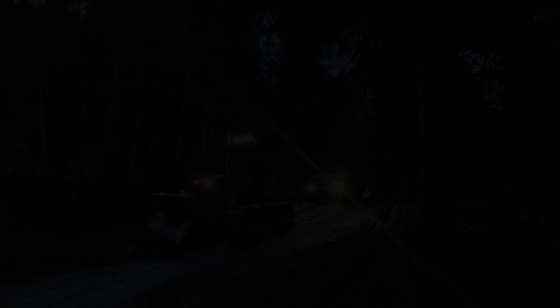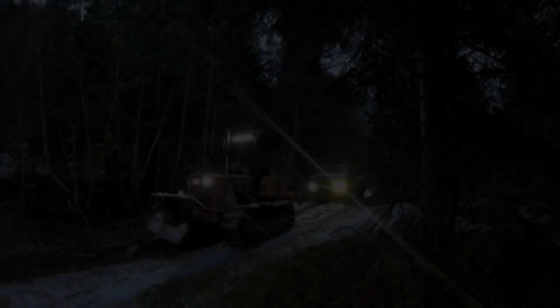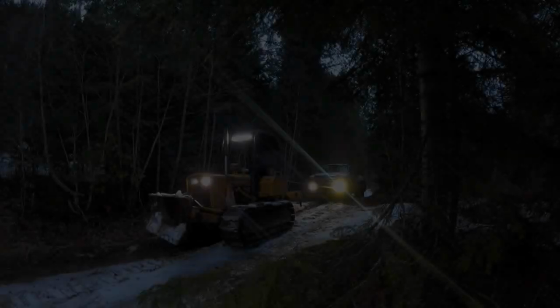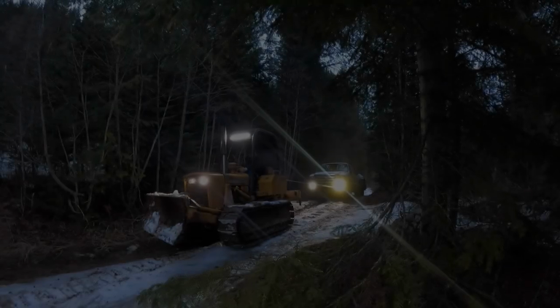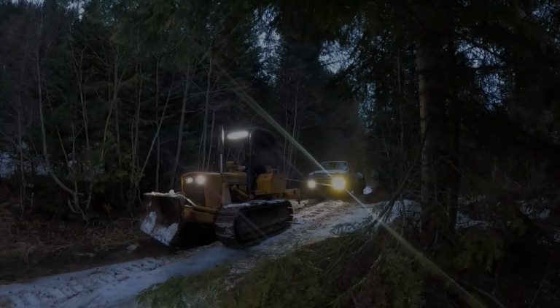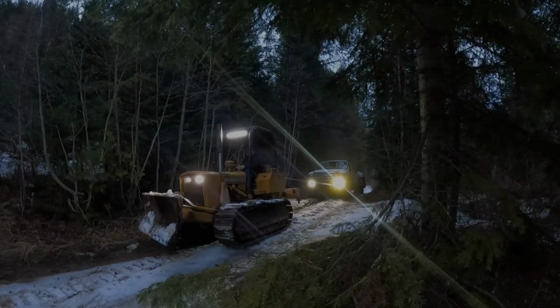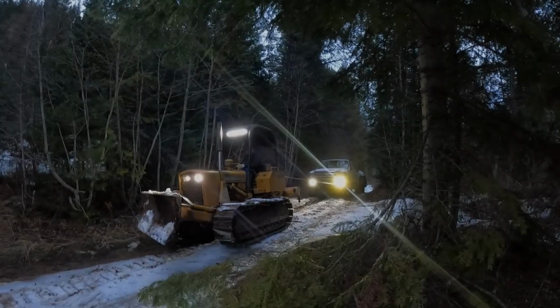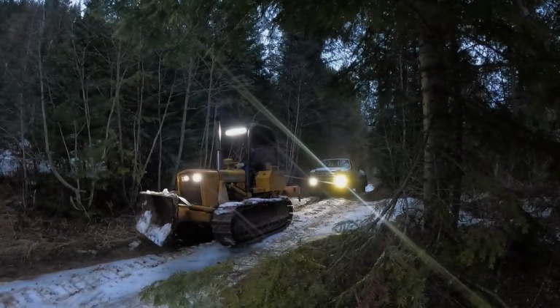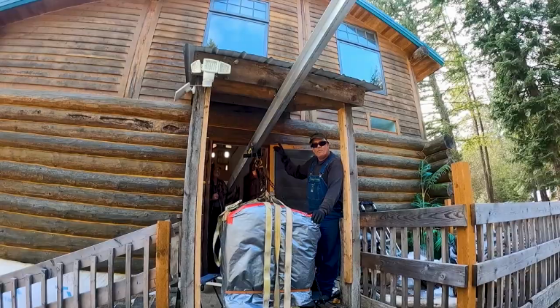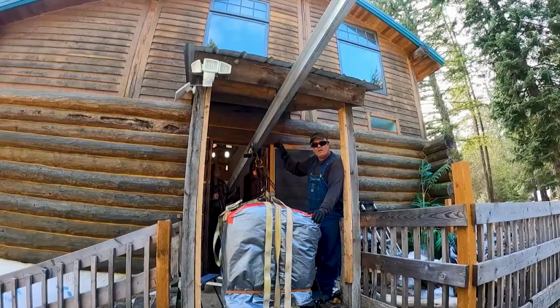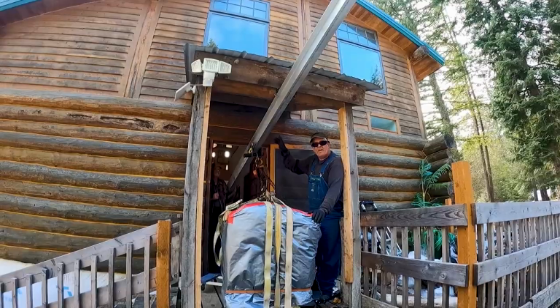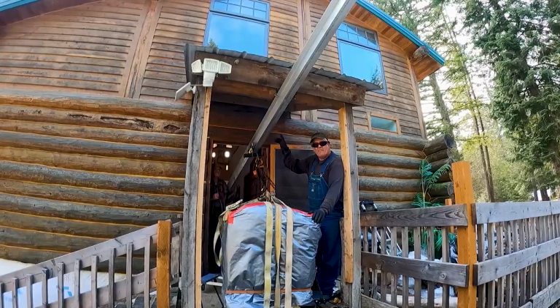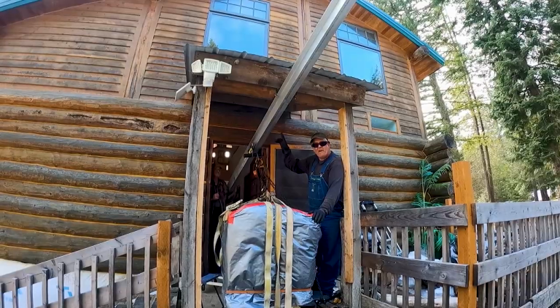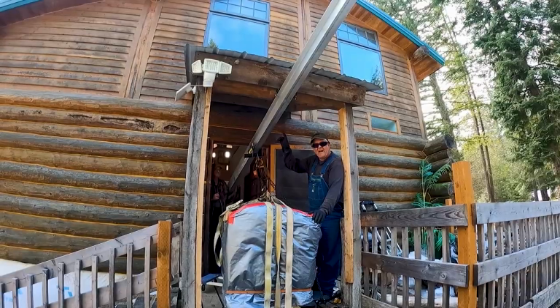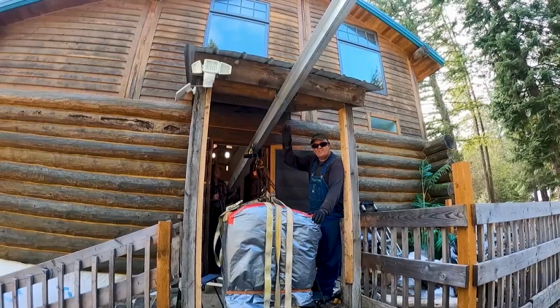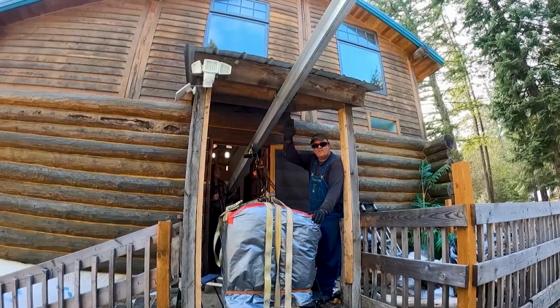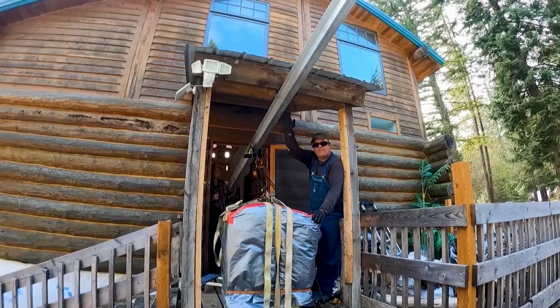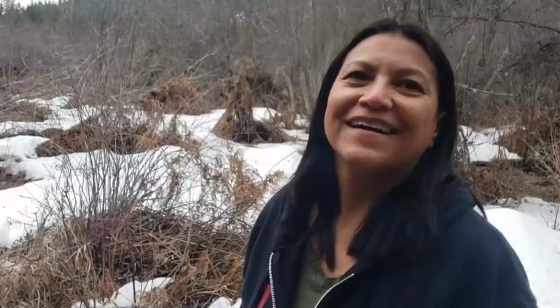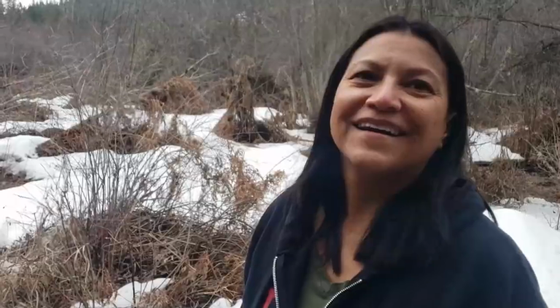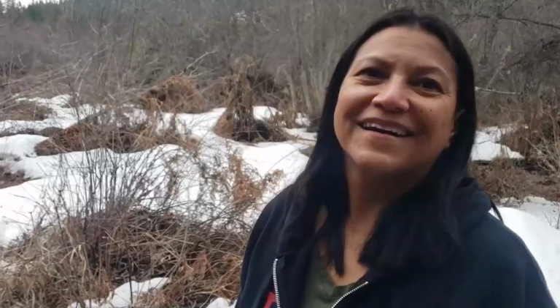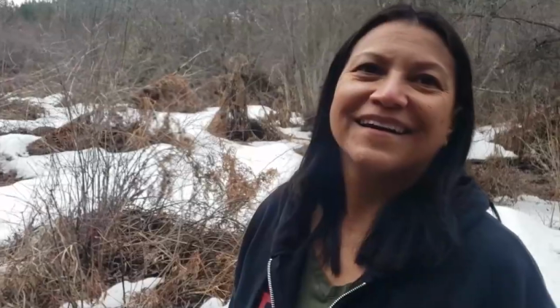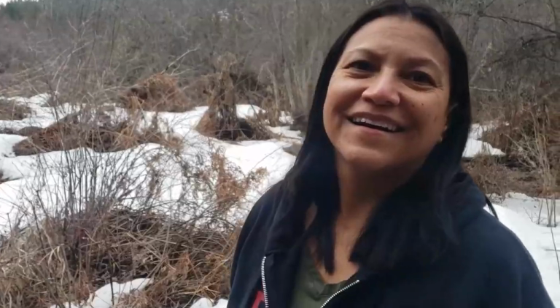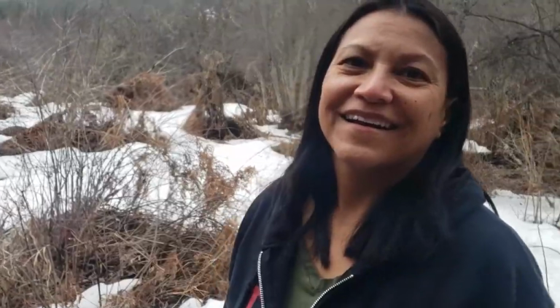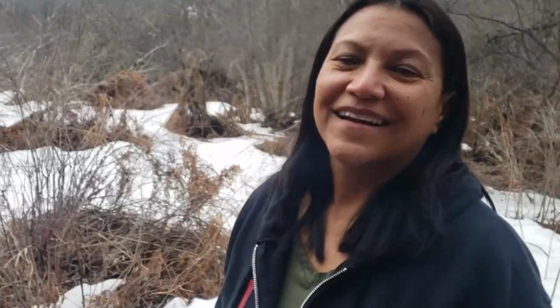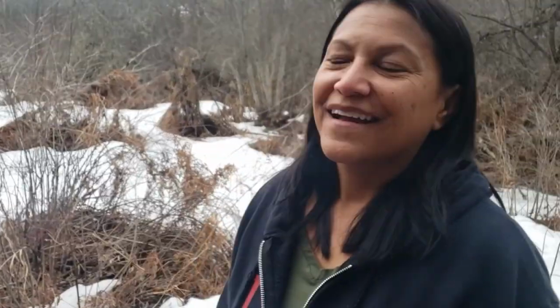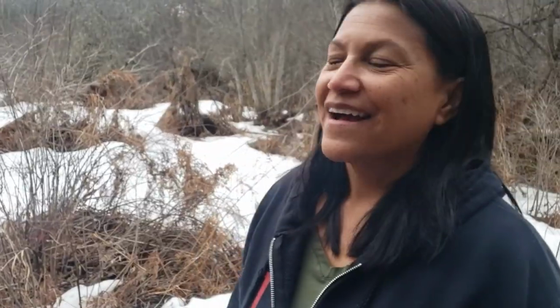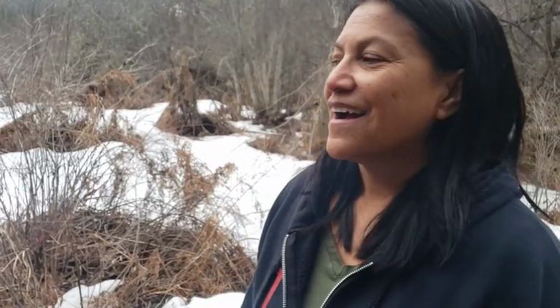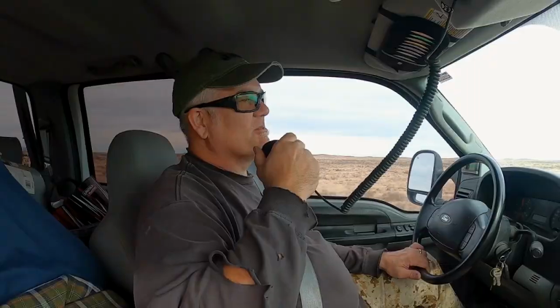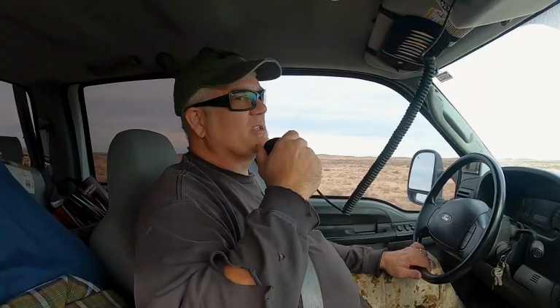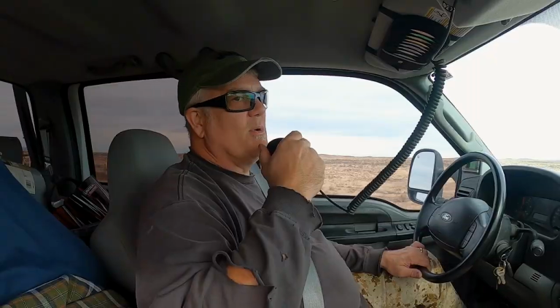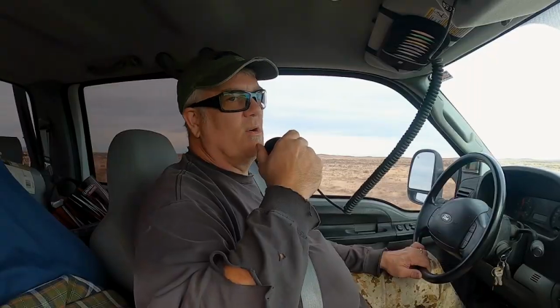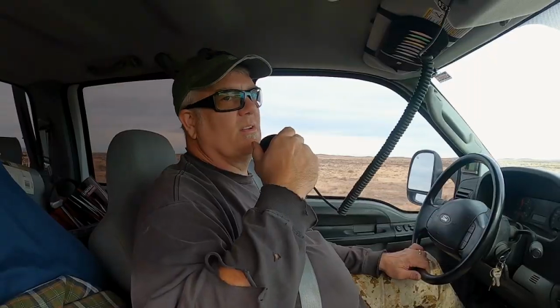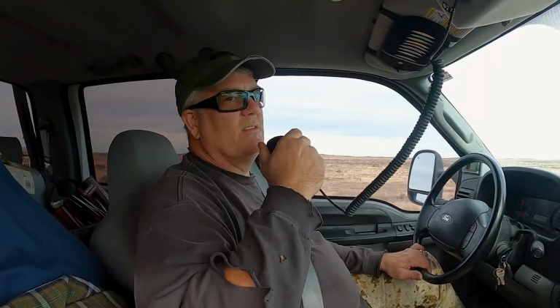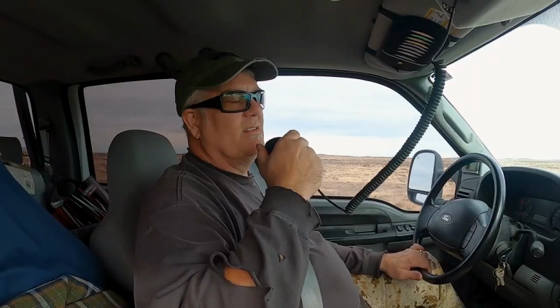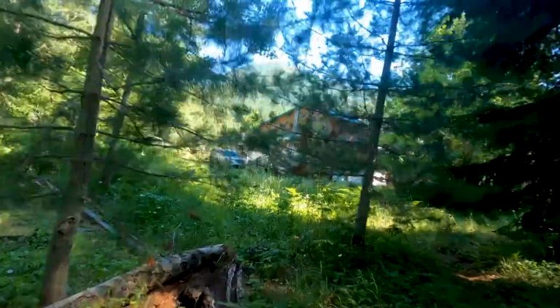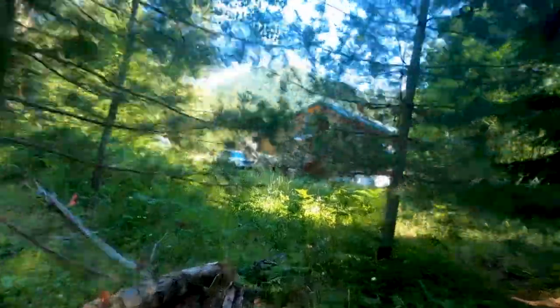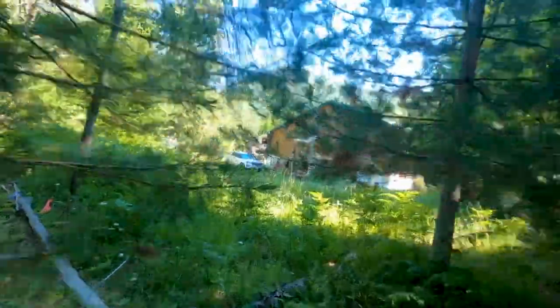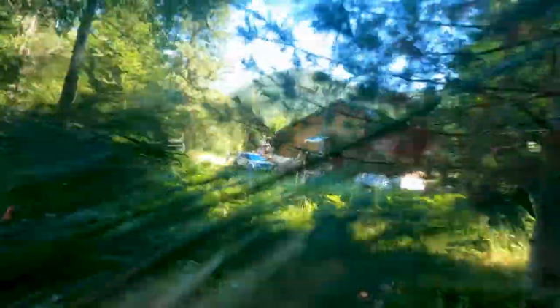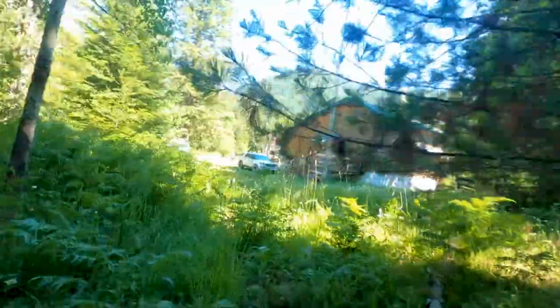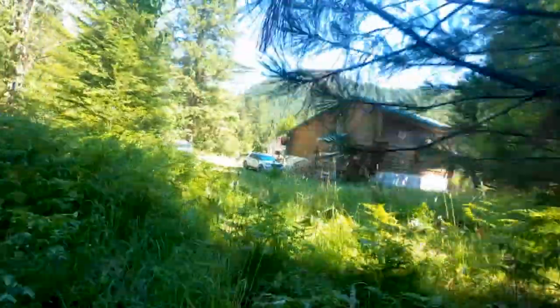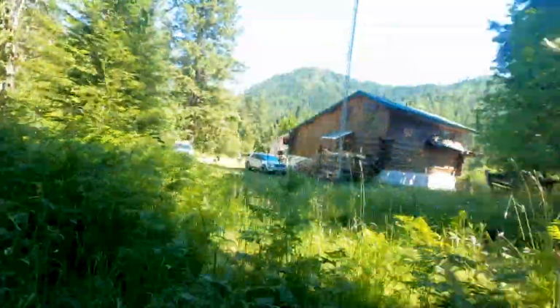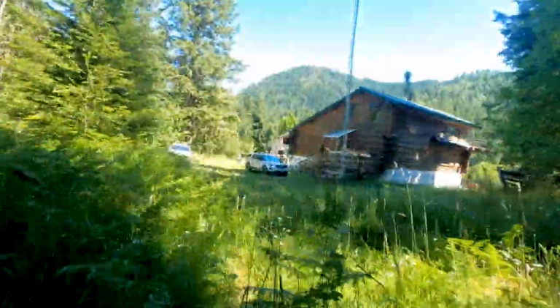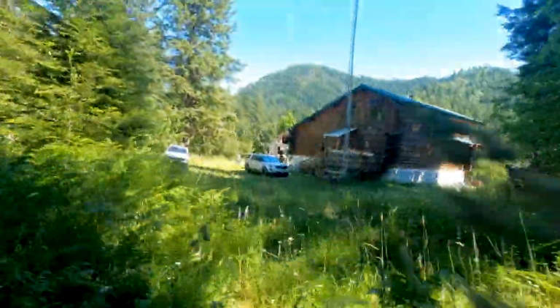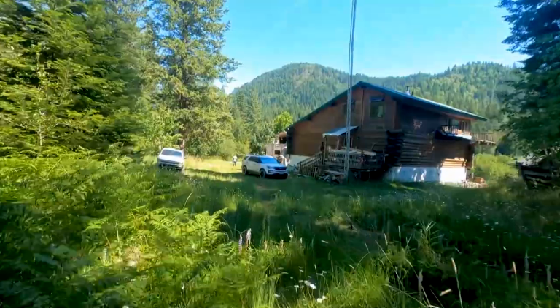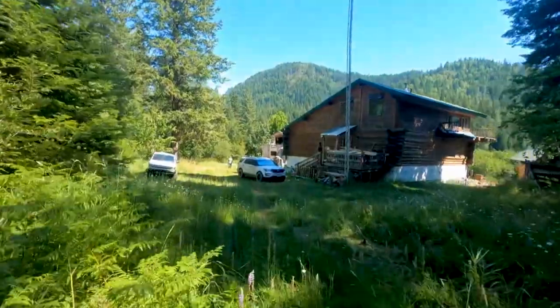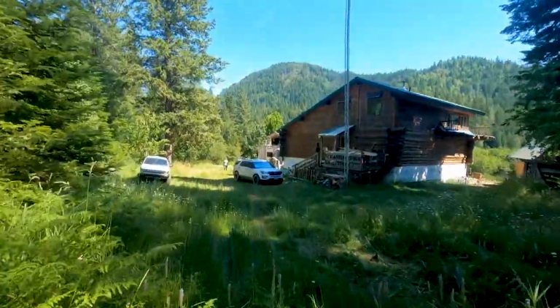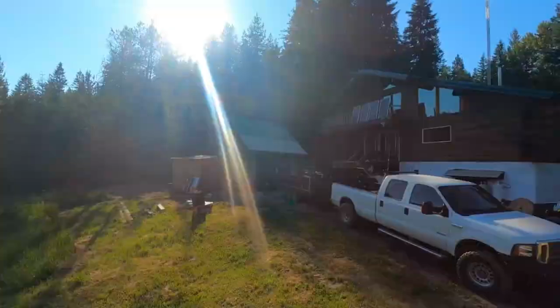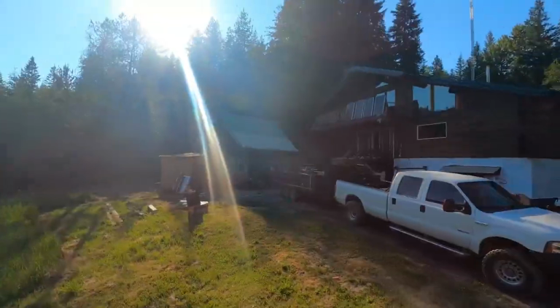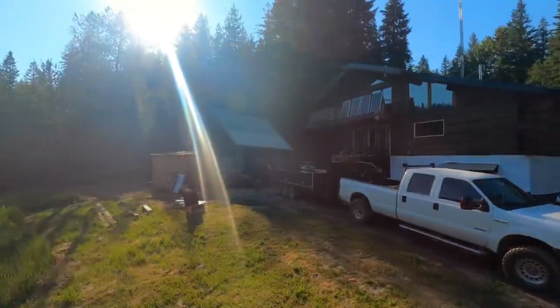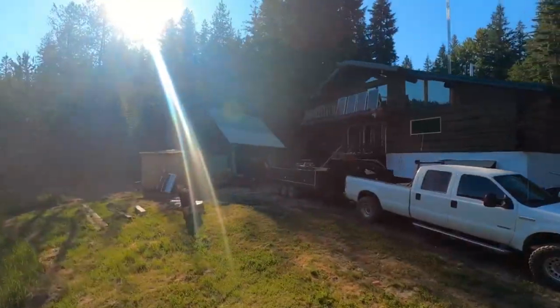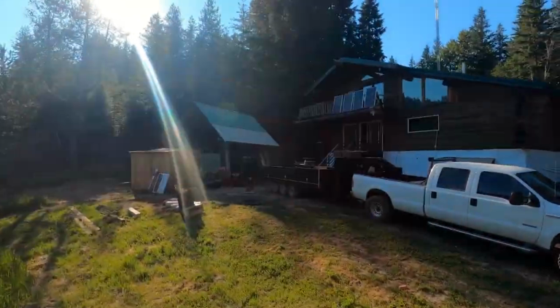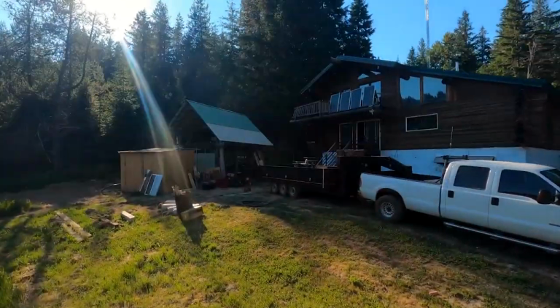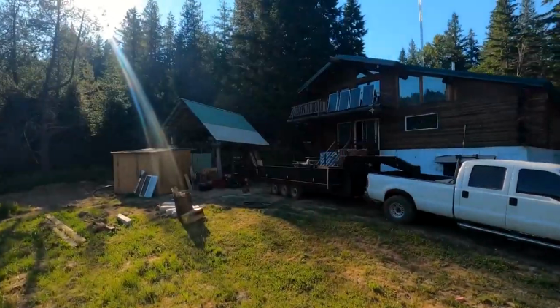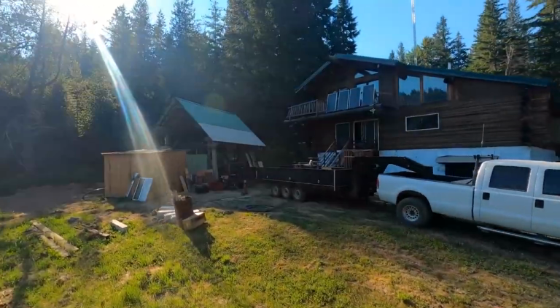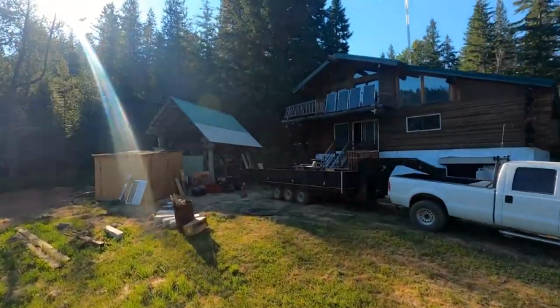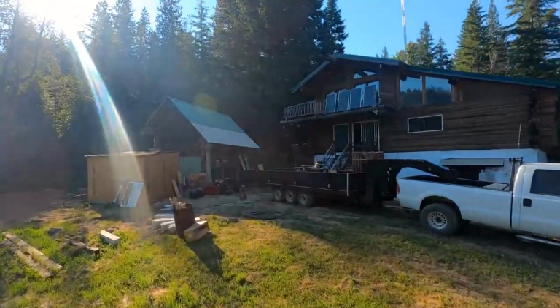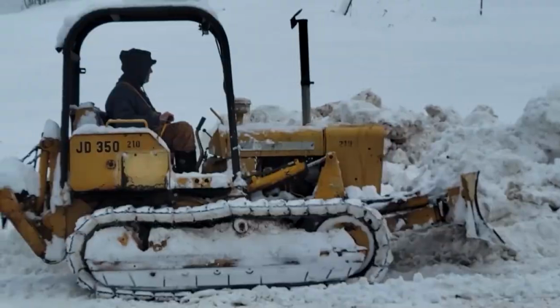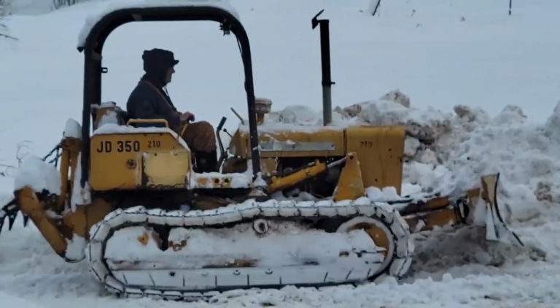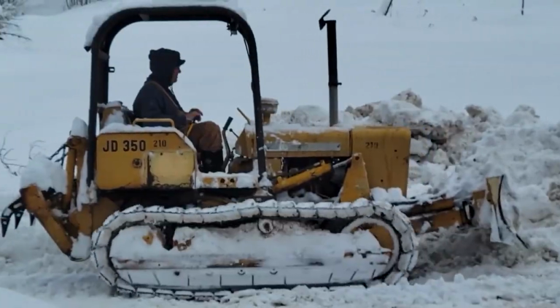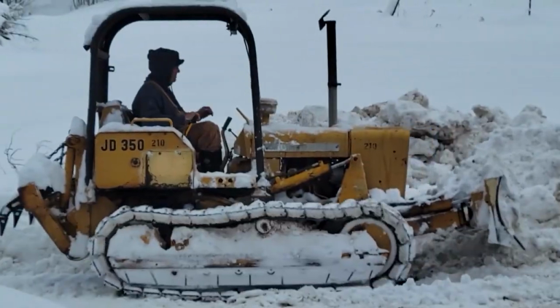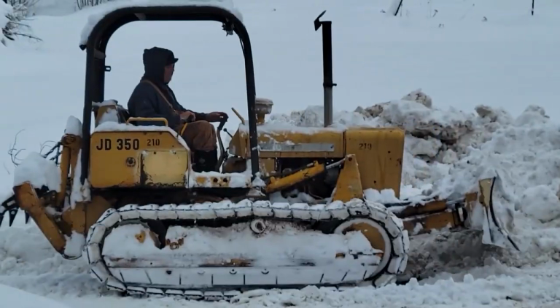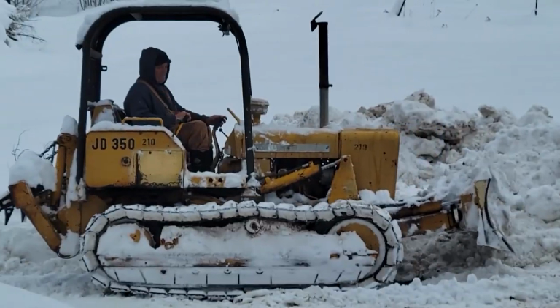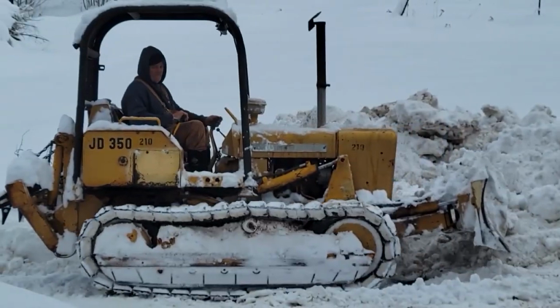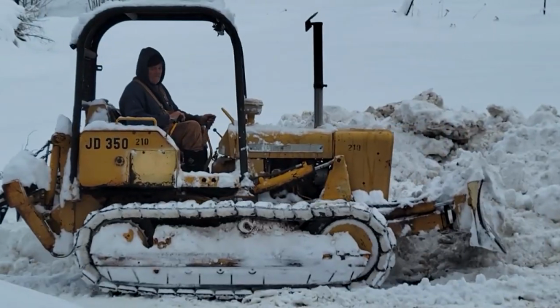Welcome to Hidden Valley Homestead, where my wife Olivia and I escape the city to homestead our off-grid property in Idaho. This is our journey.